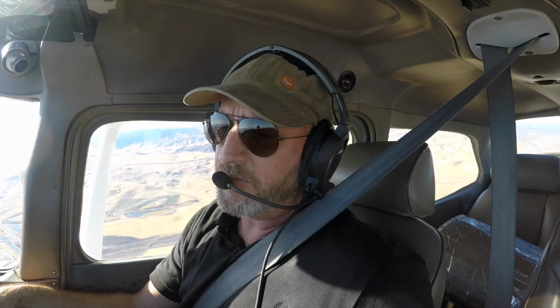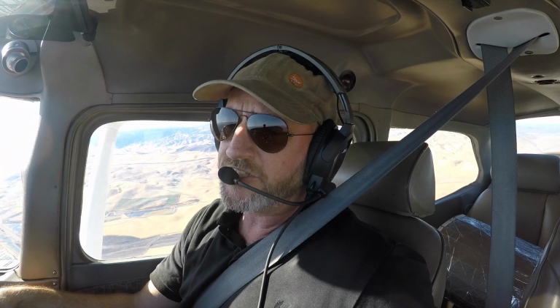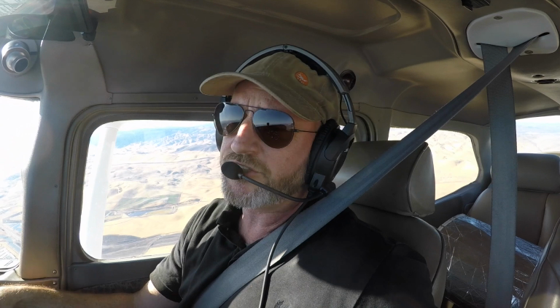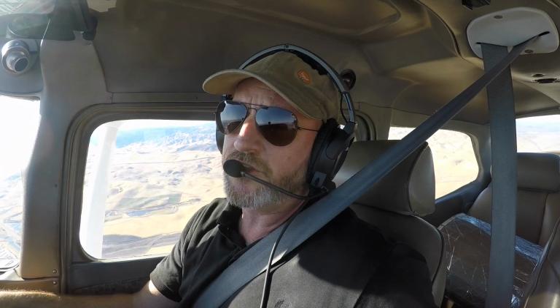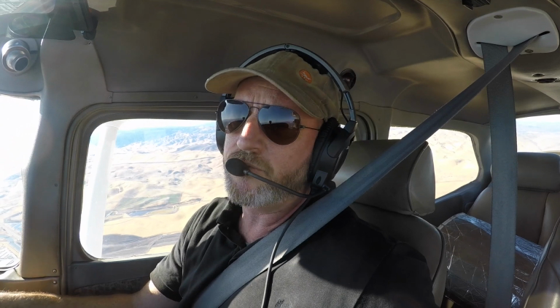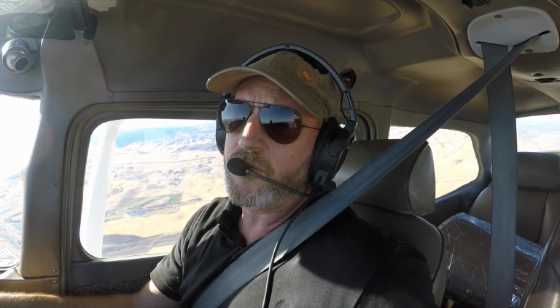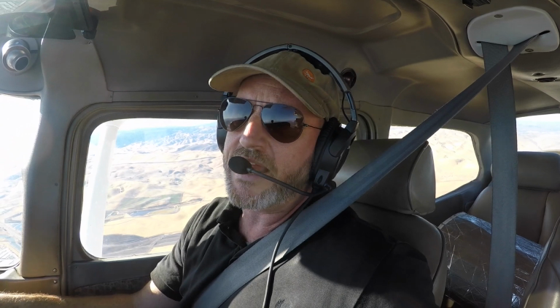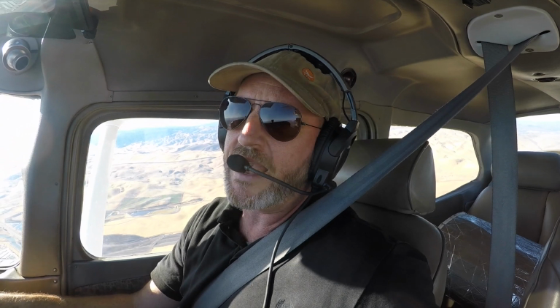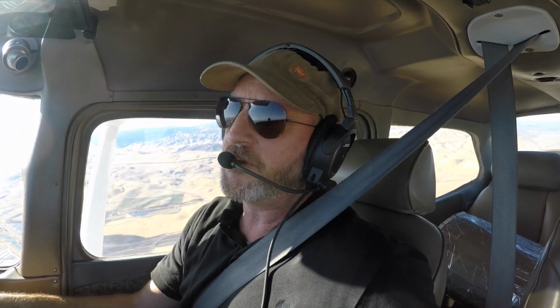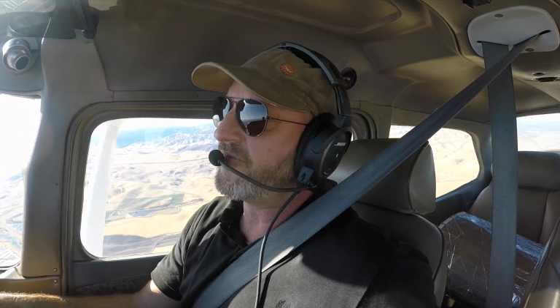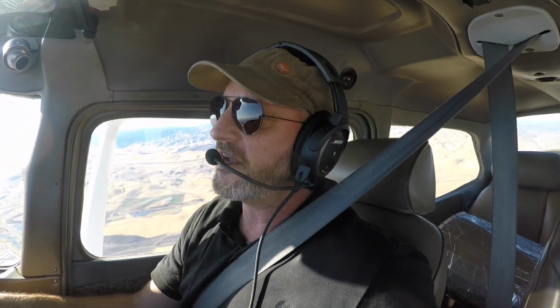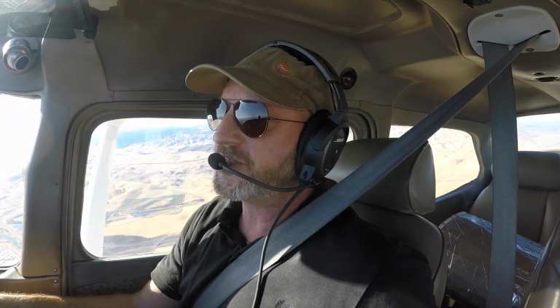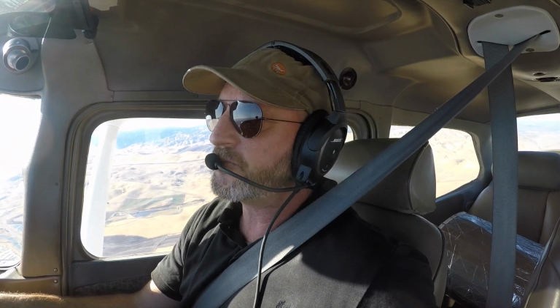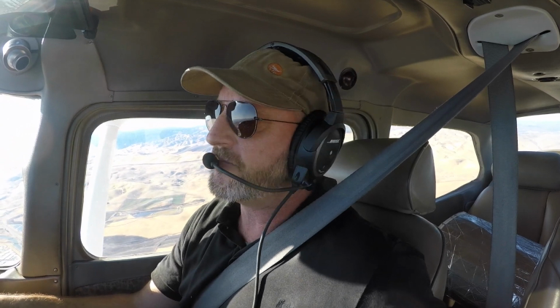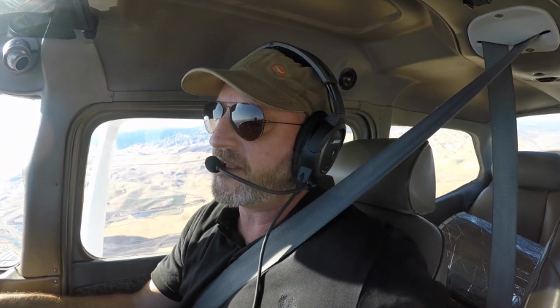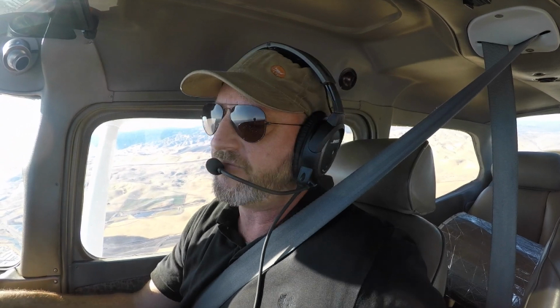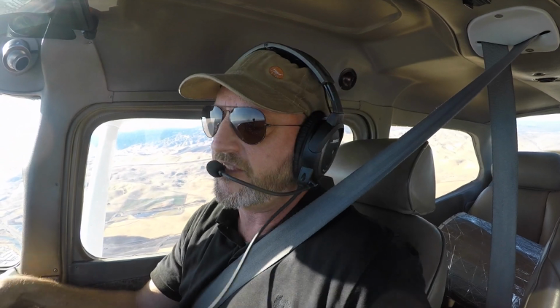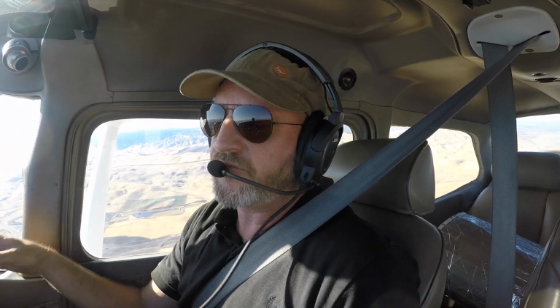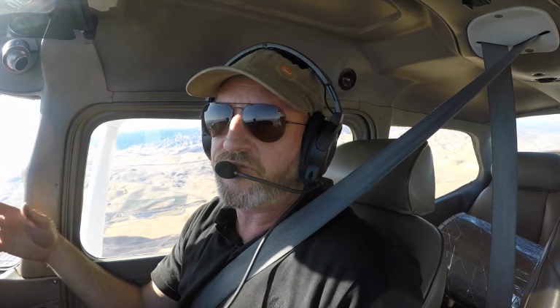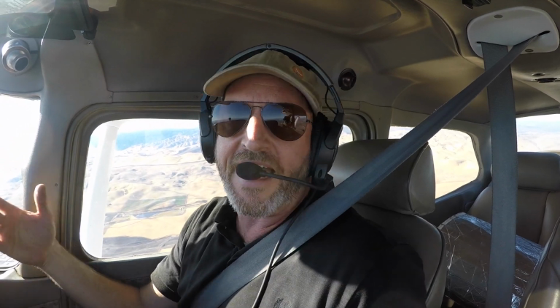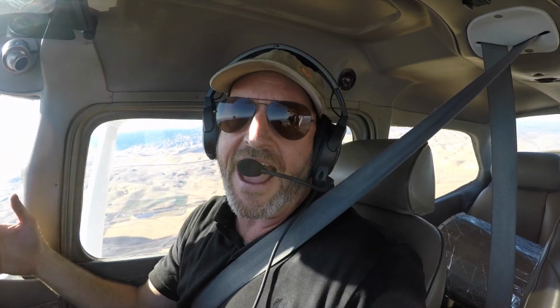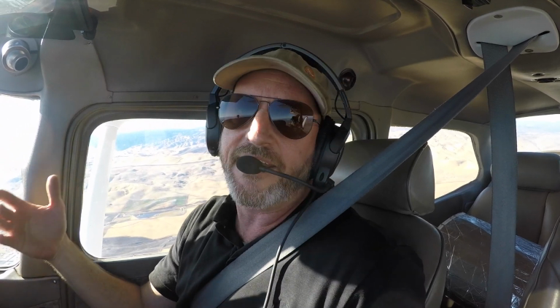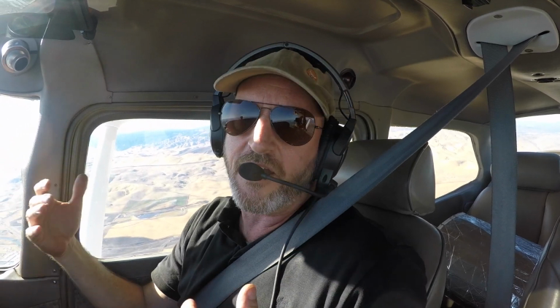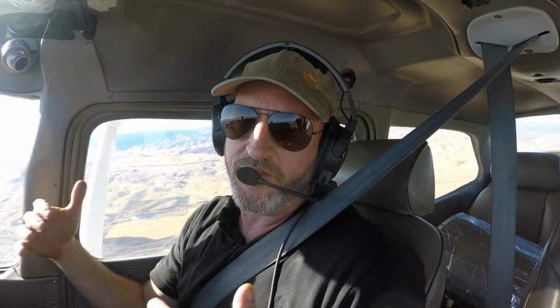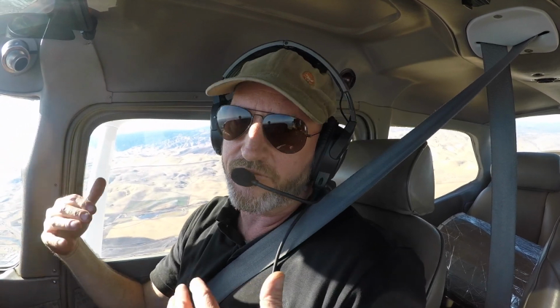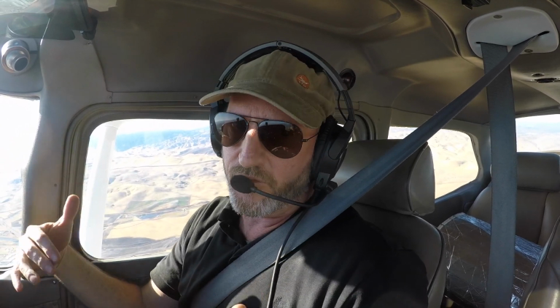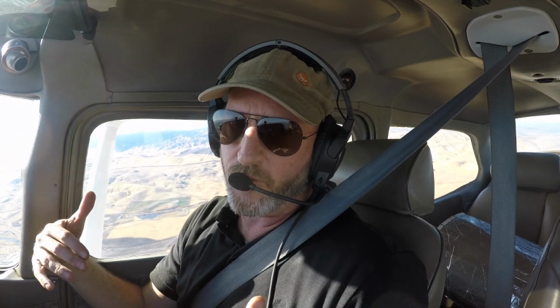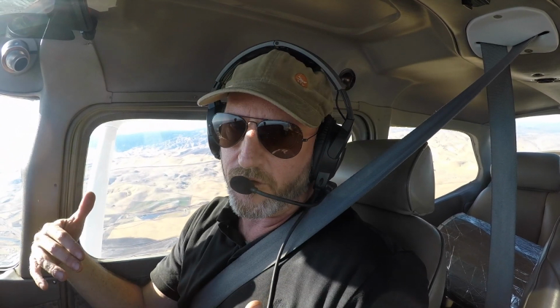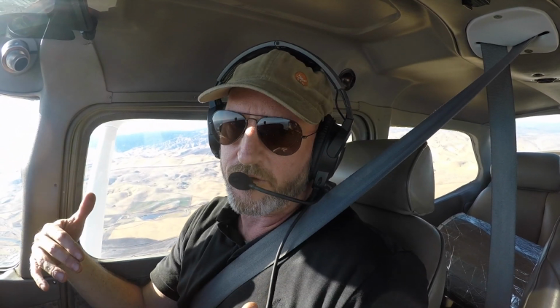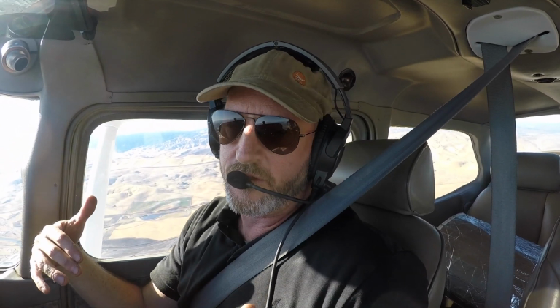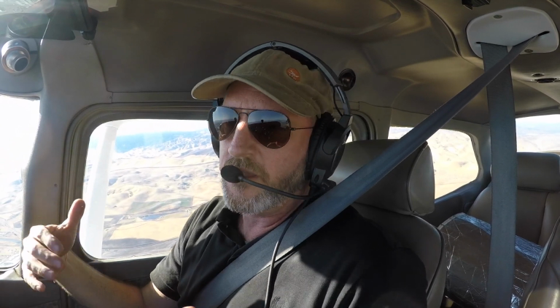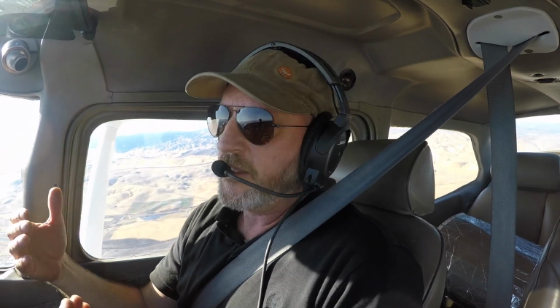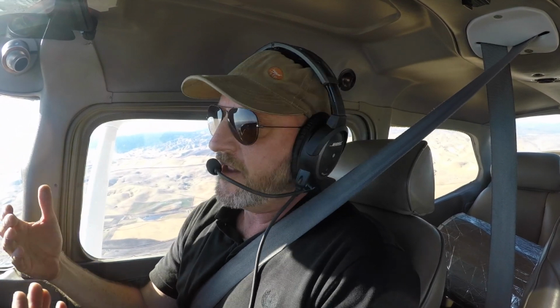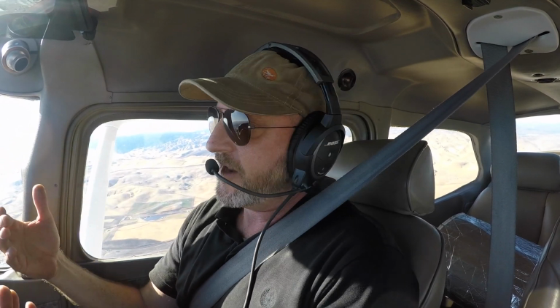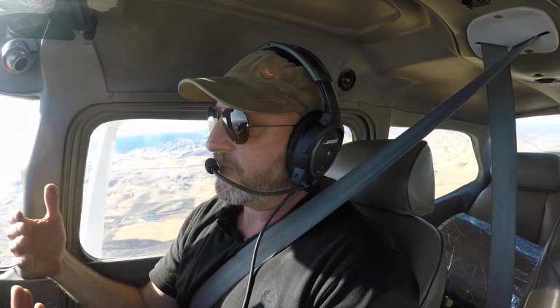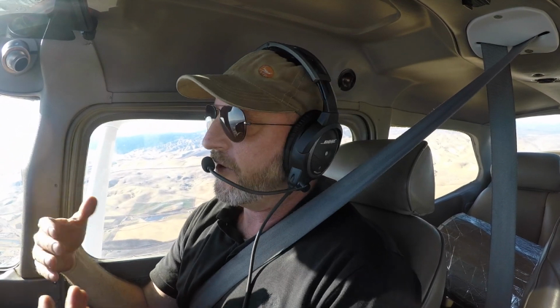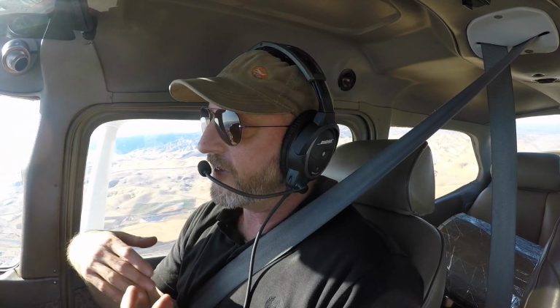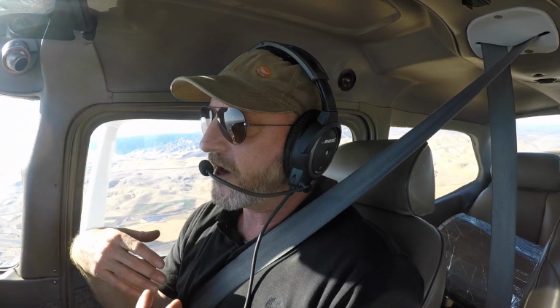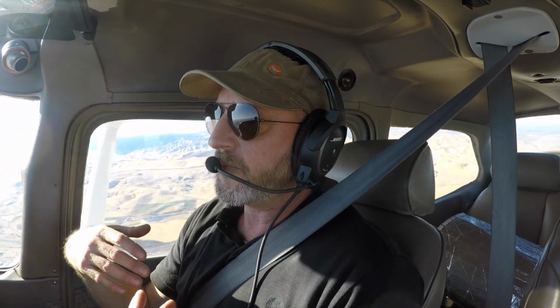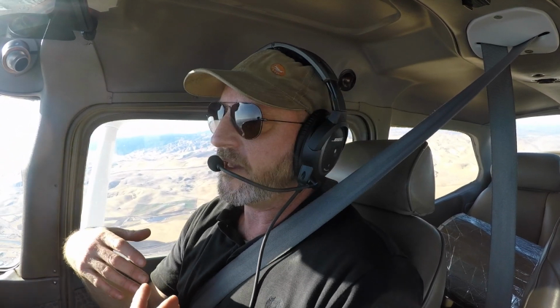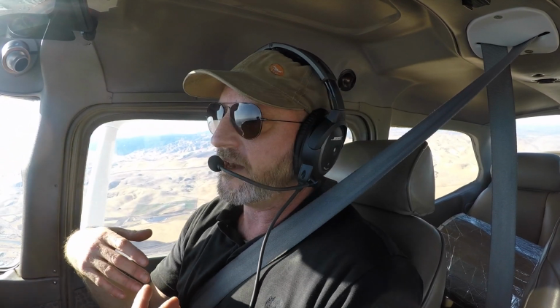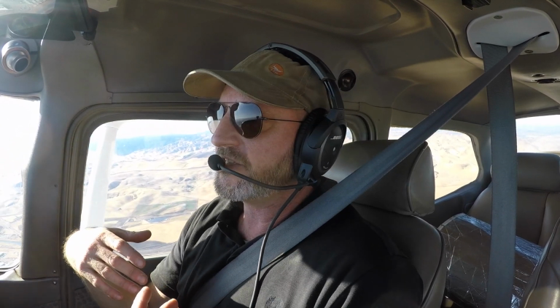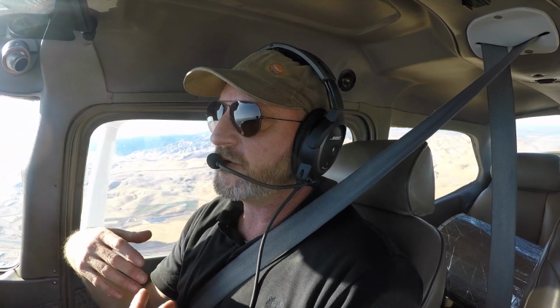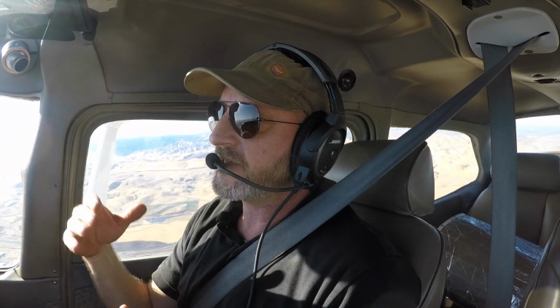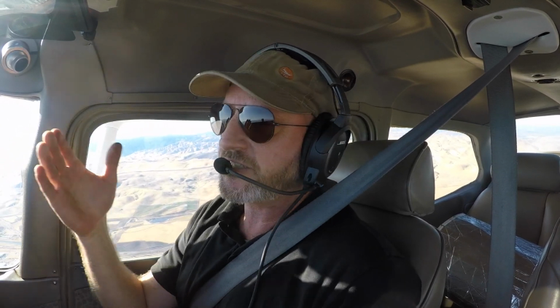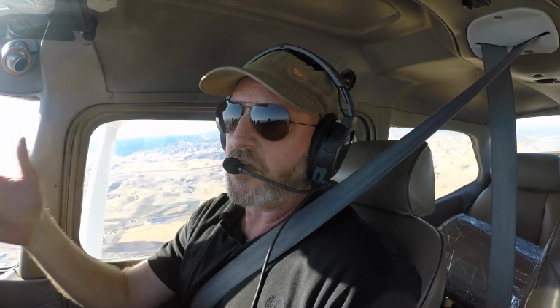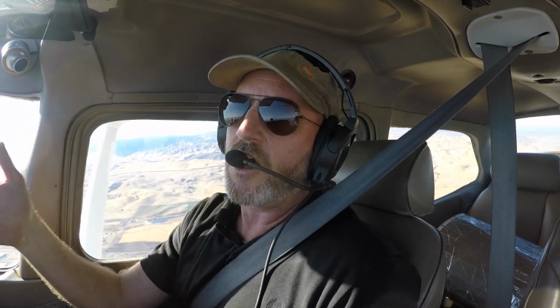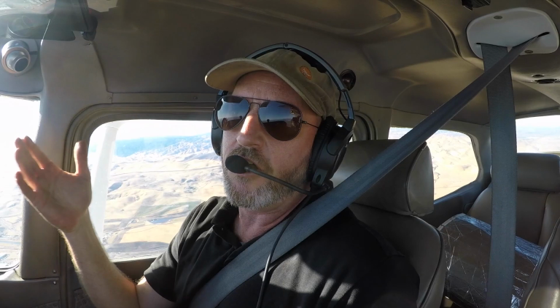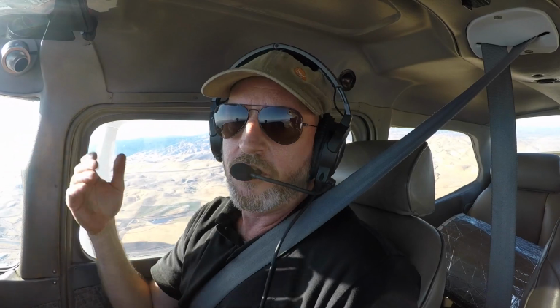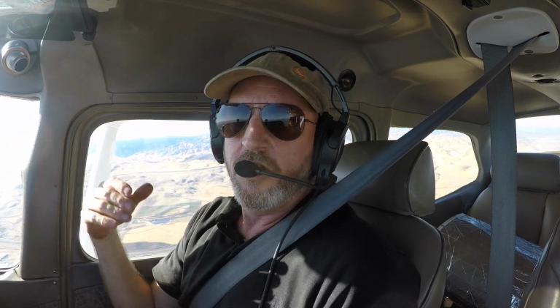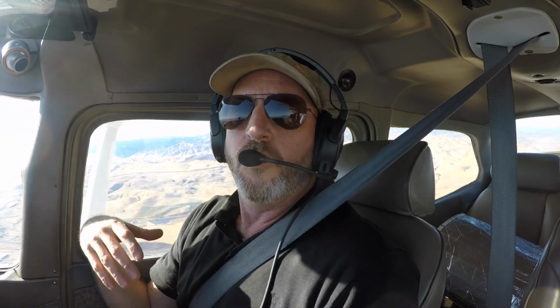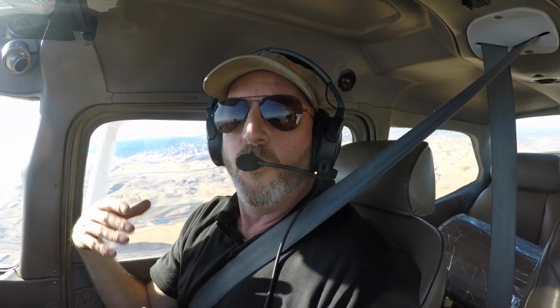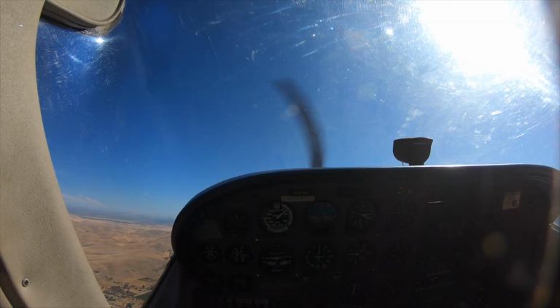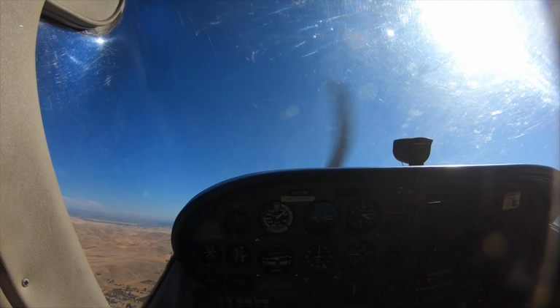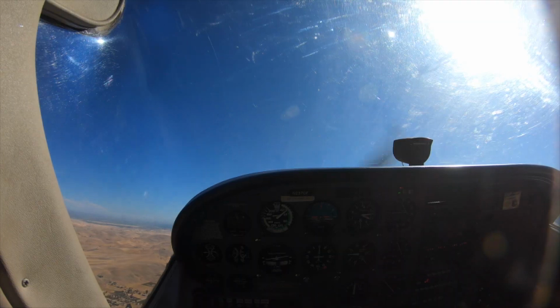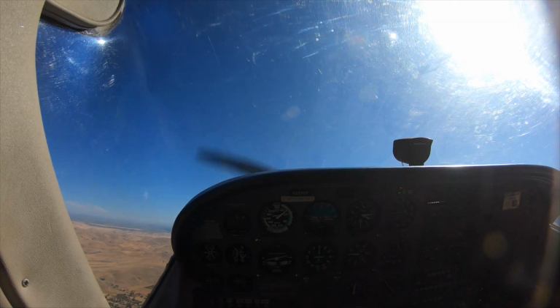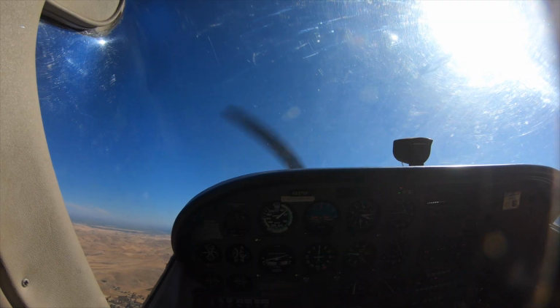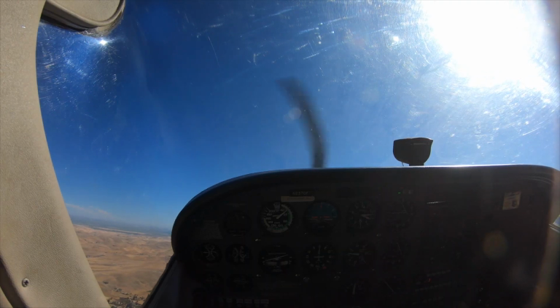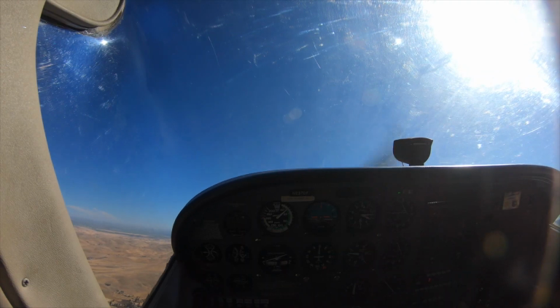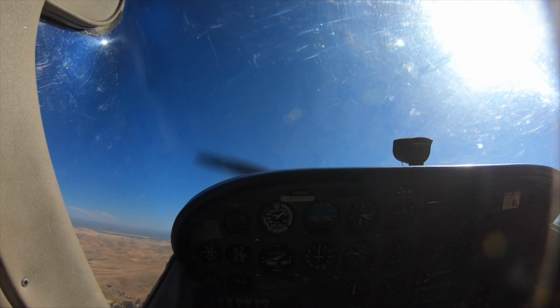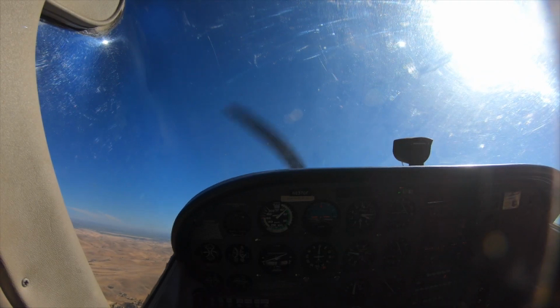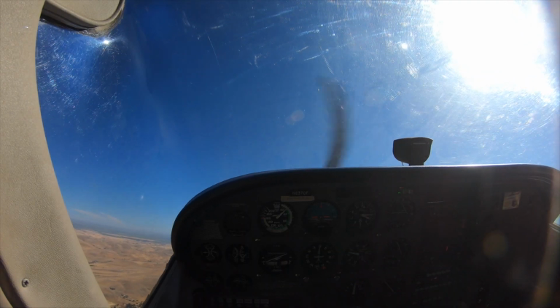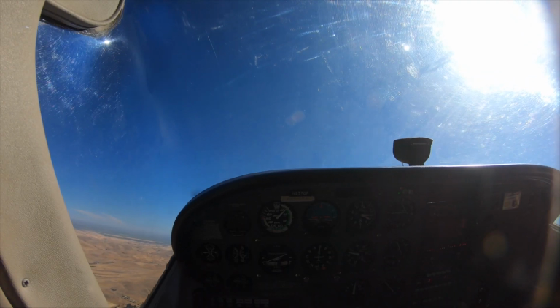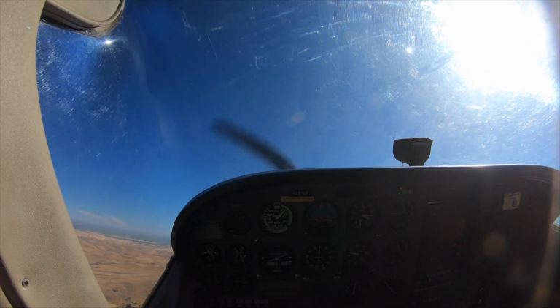I'm going to show you what would happen if I just put my feet flat on the floor and pull the airplane into a stall with power in there.